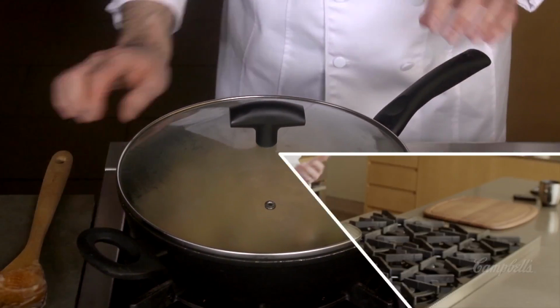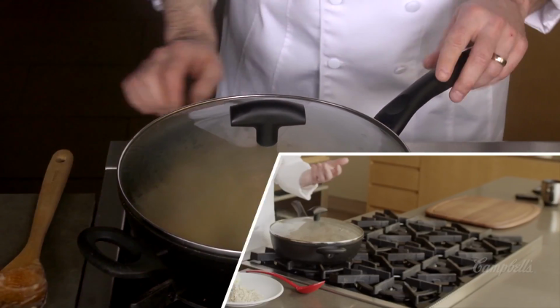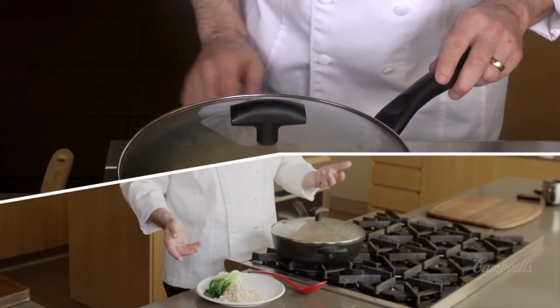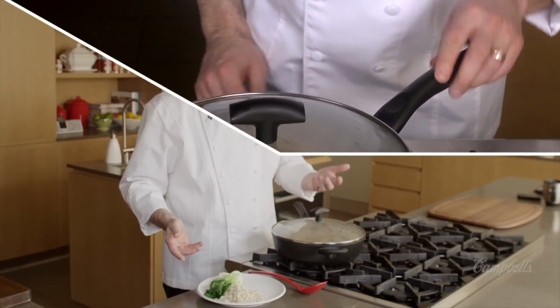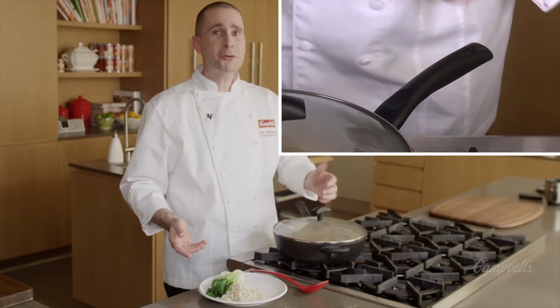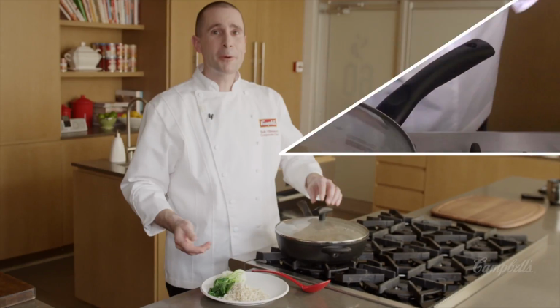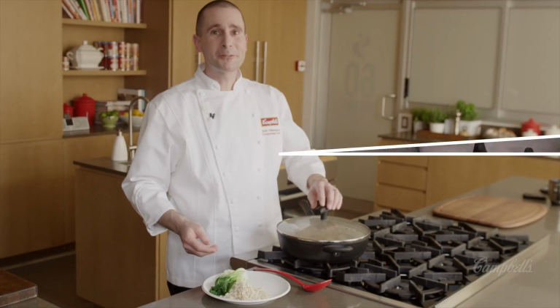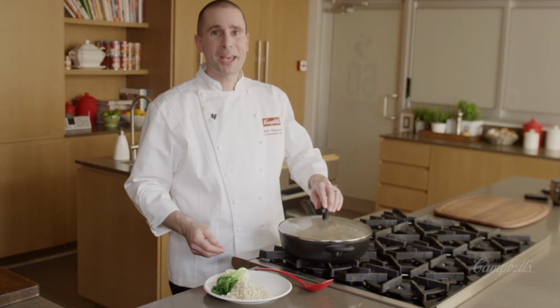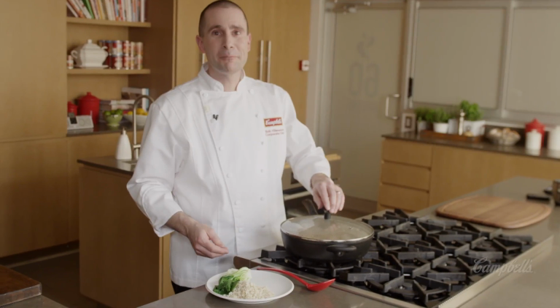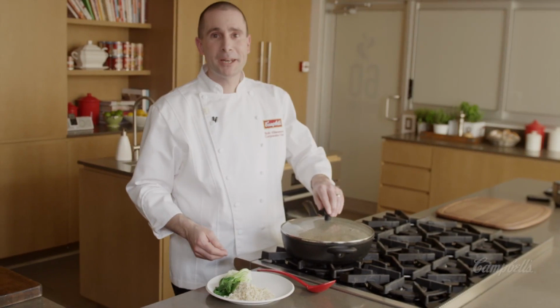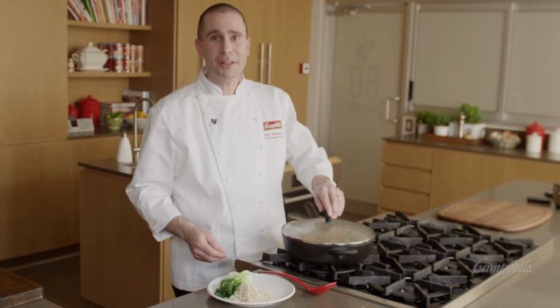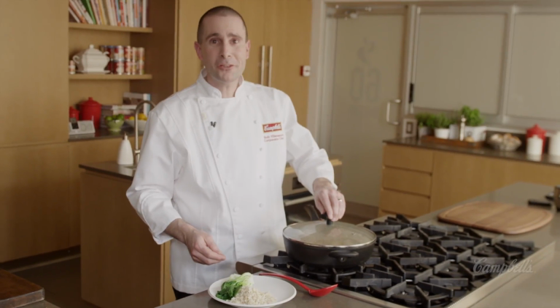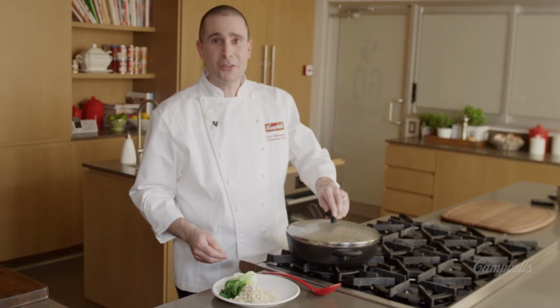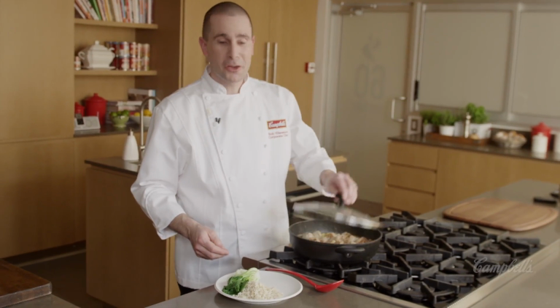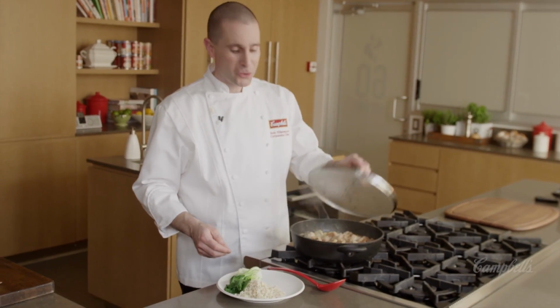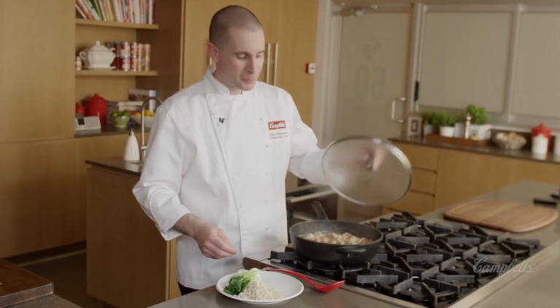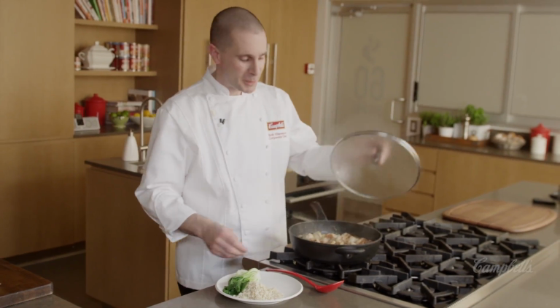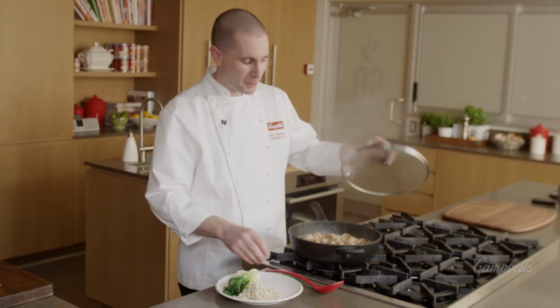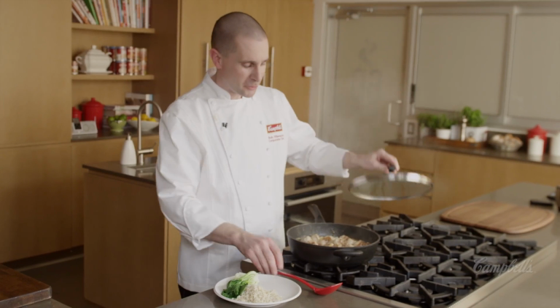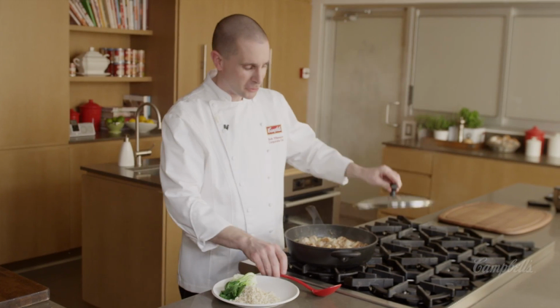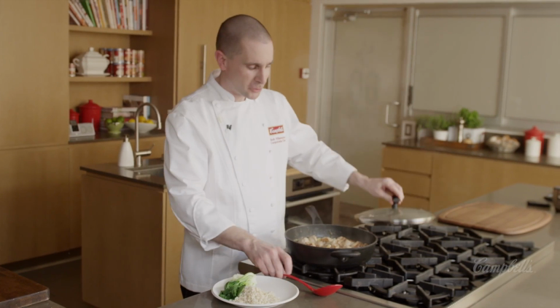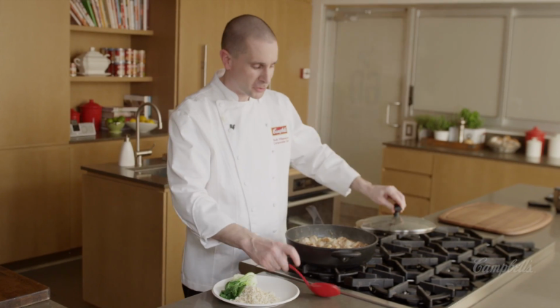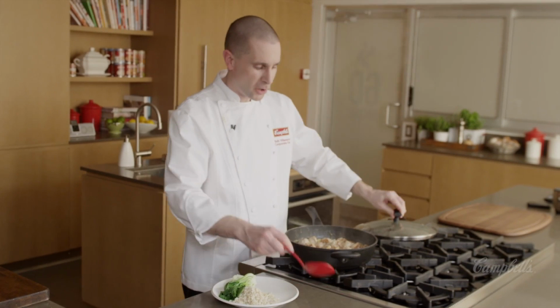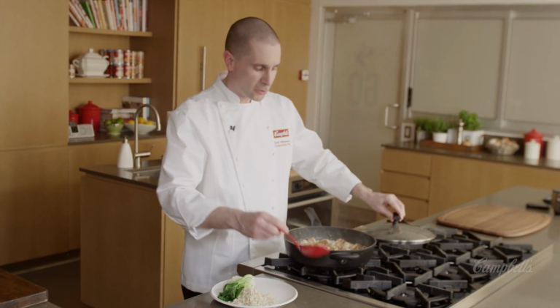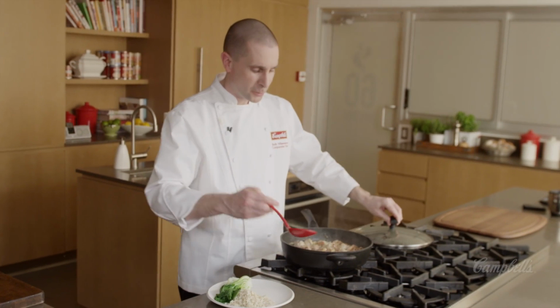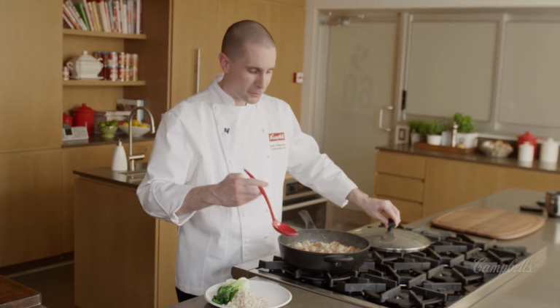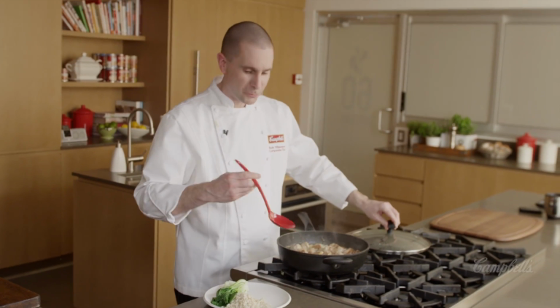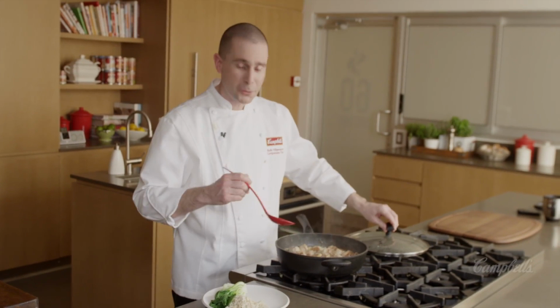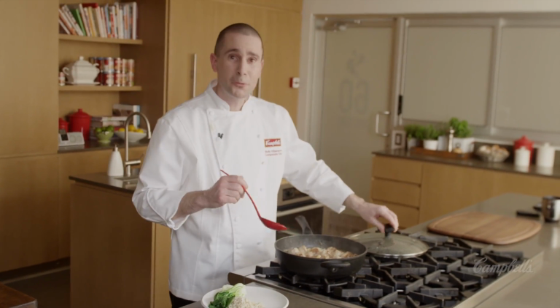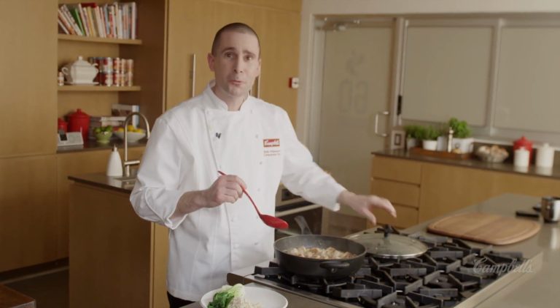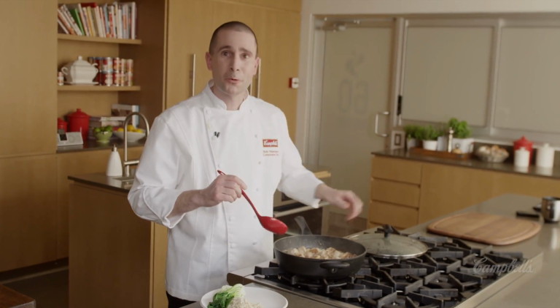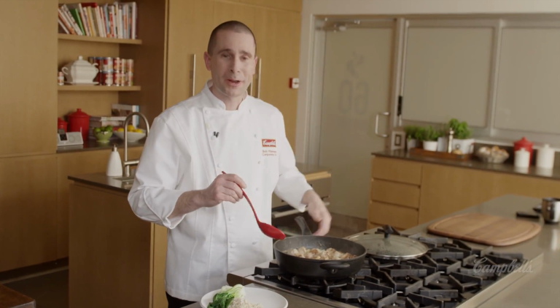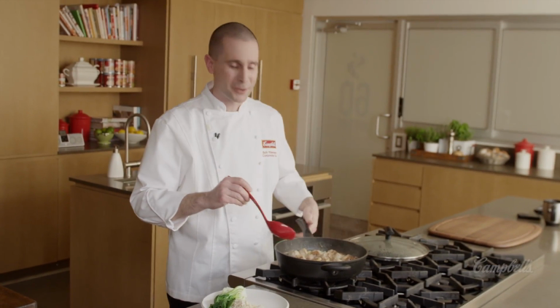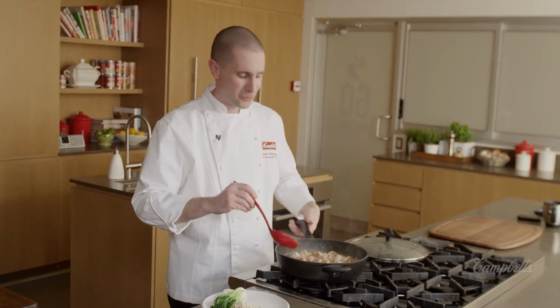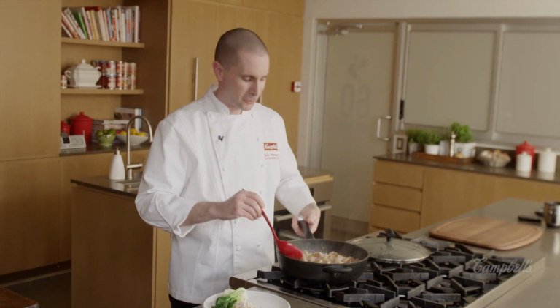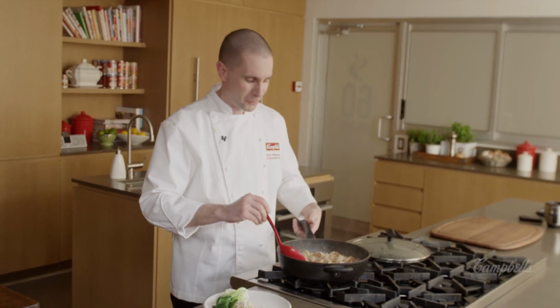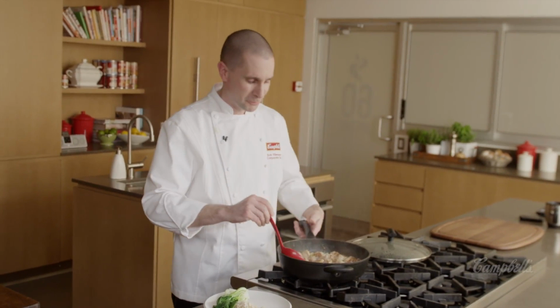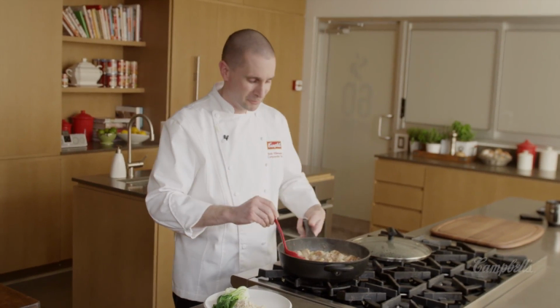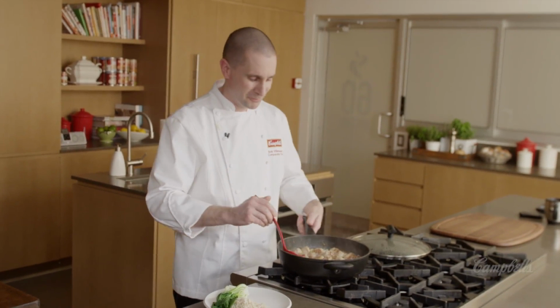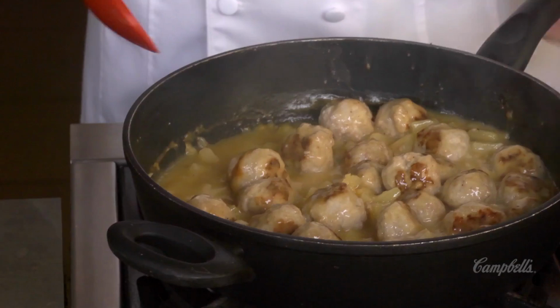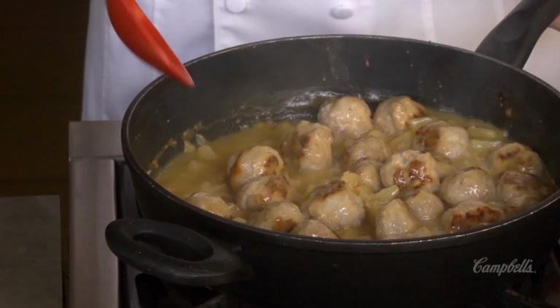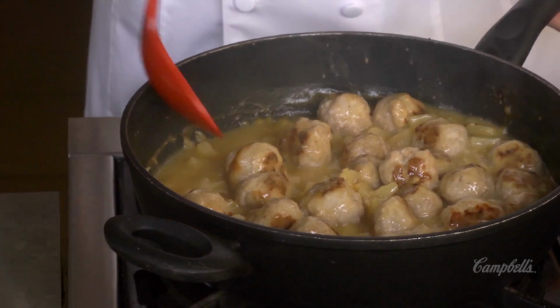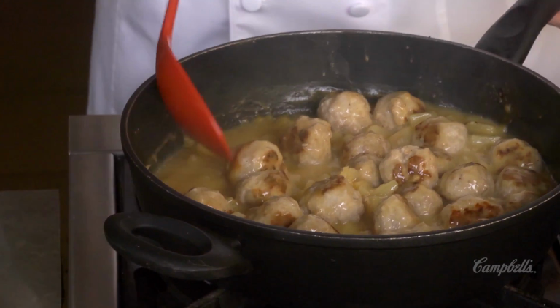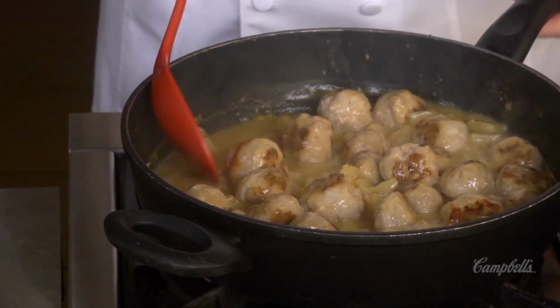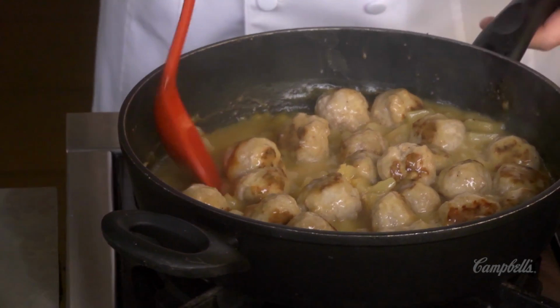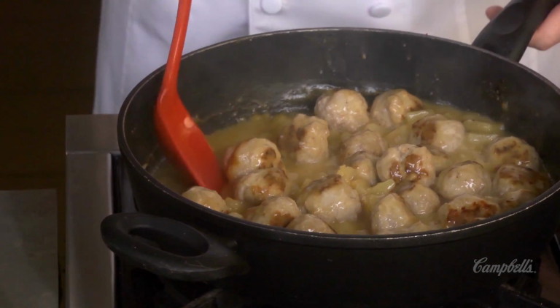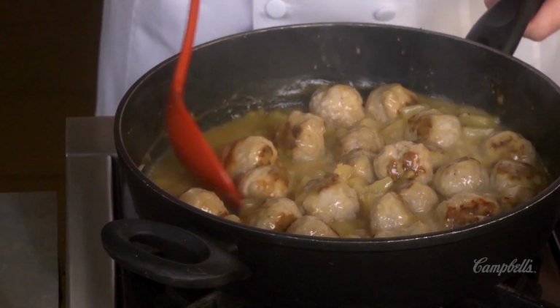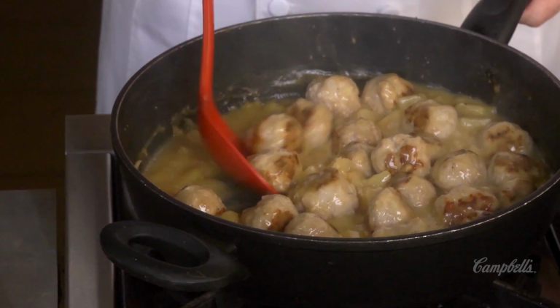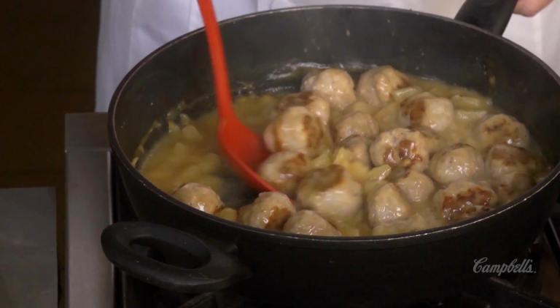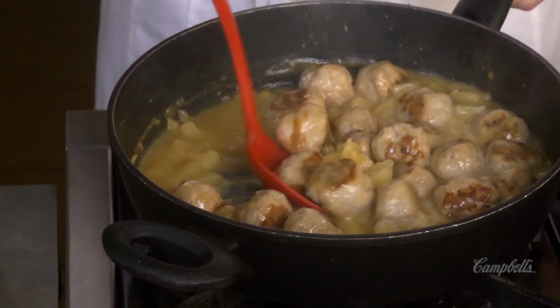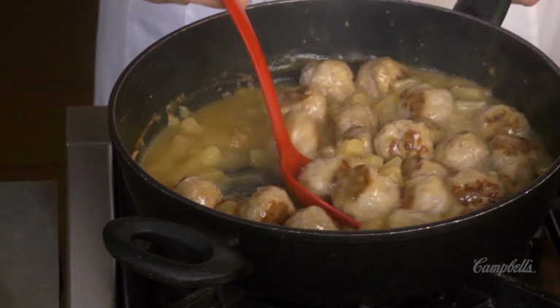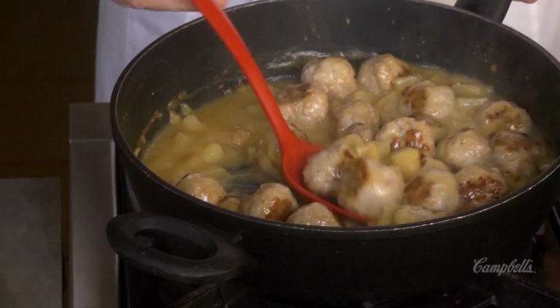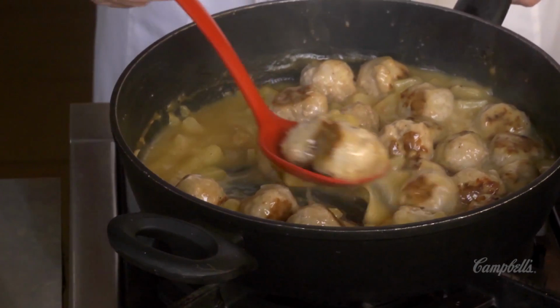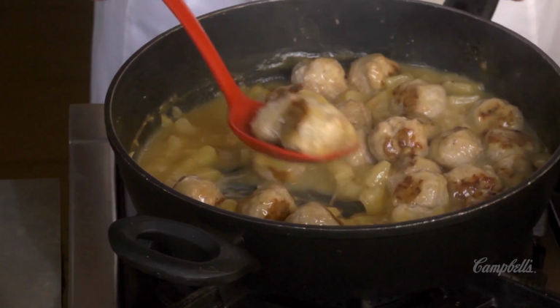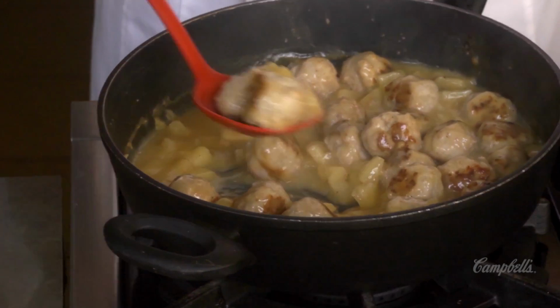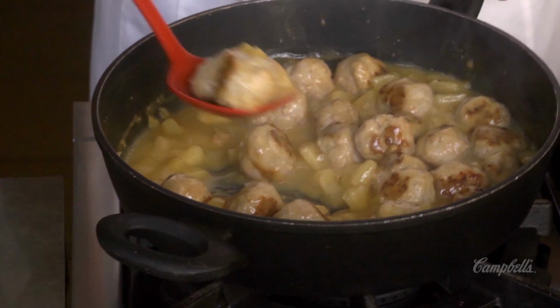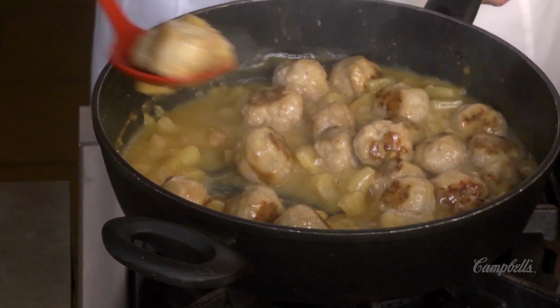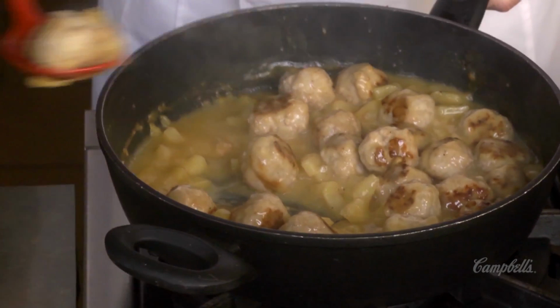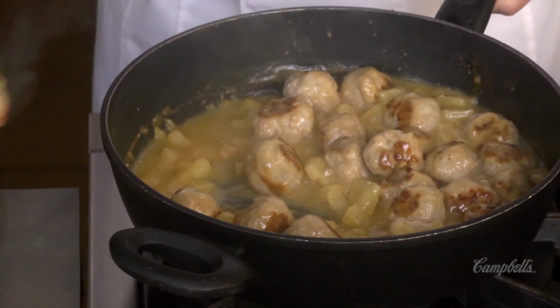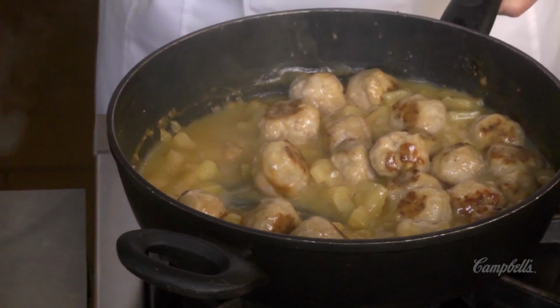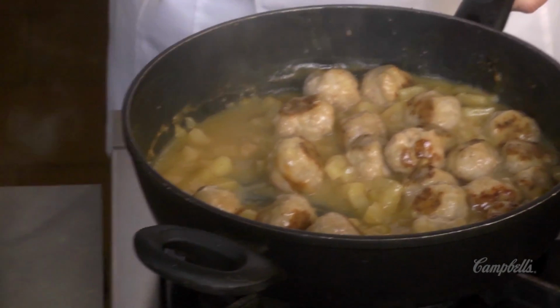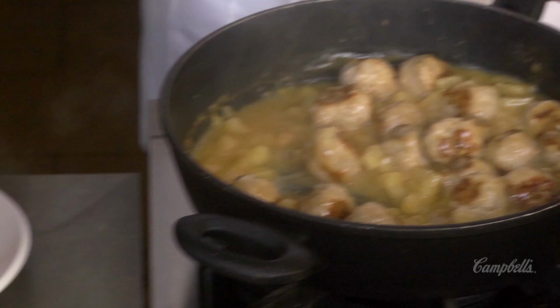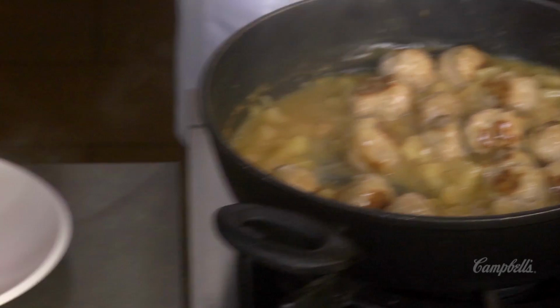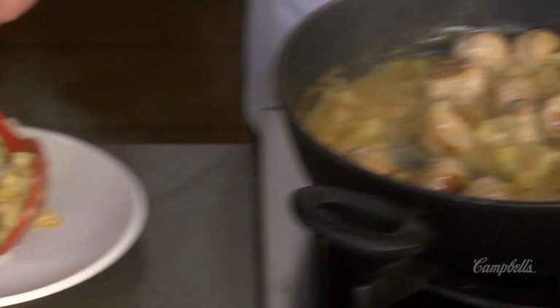After about ten minutes, your meatballs are cooked all the way through and we're ready to serve them. There are our pineapple plum chicken meatballs.